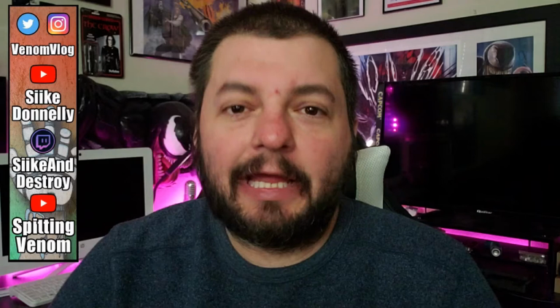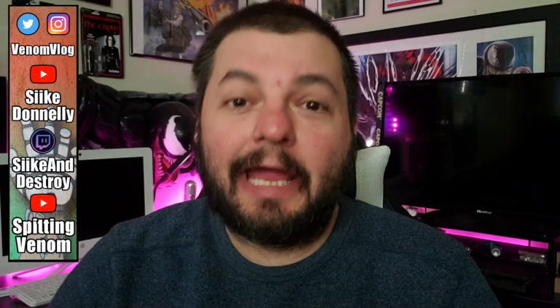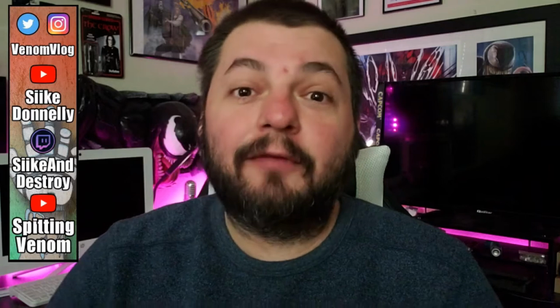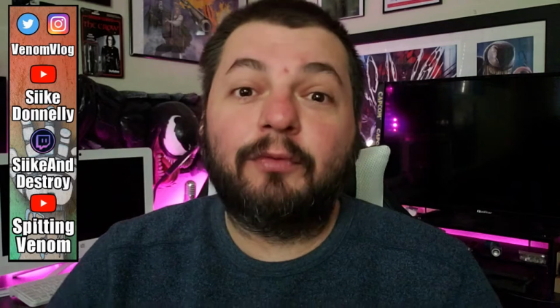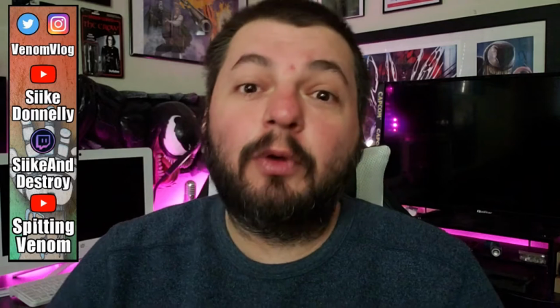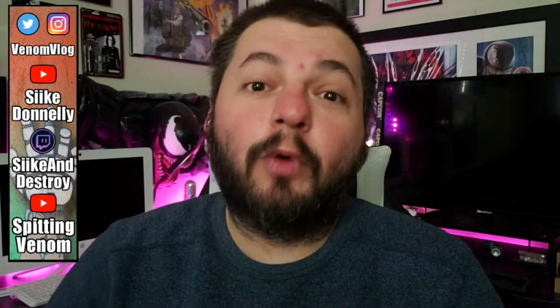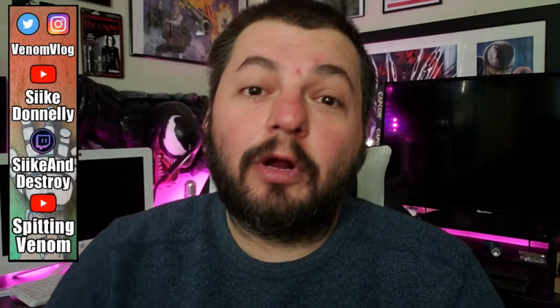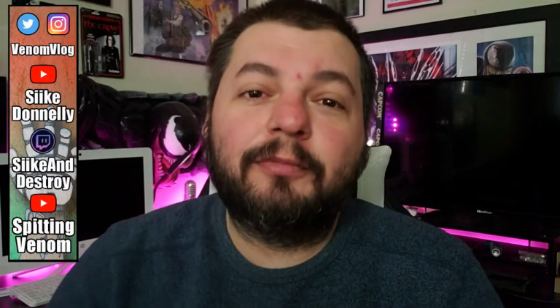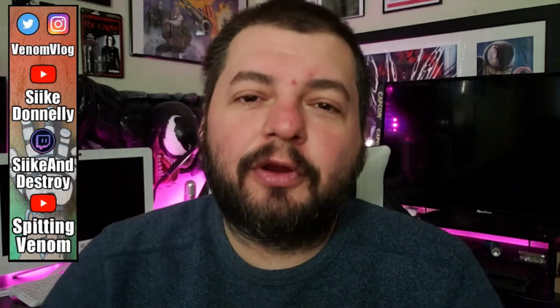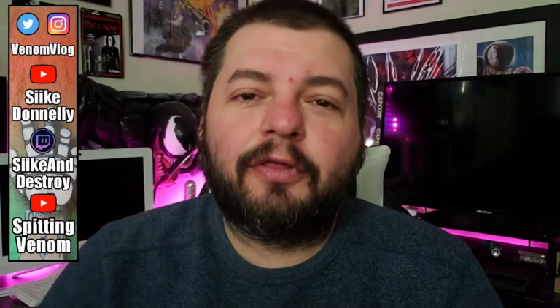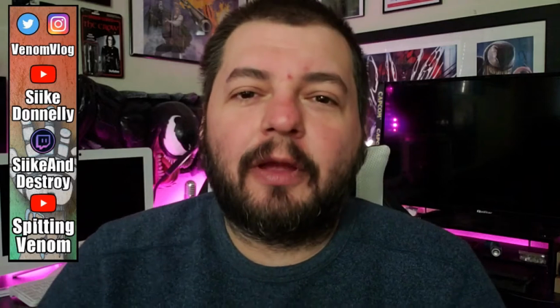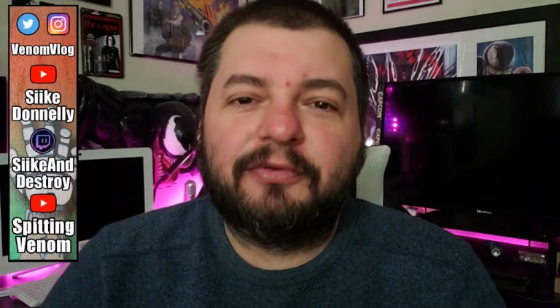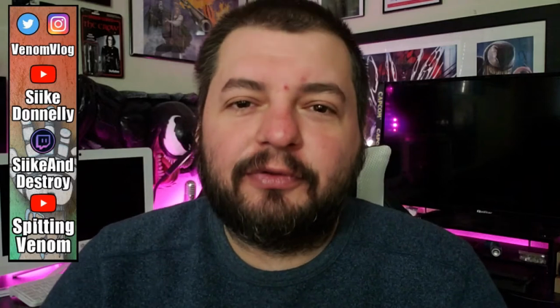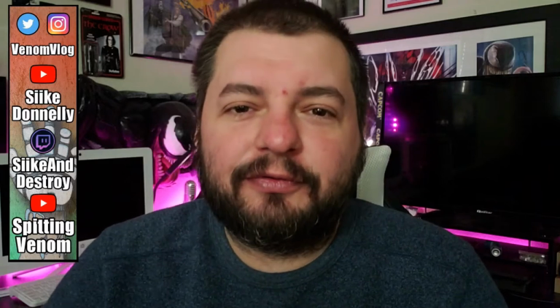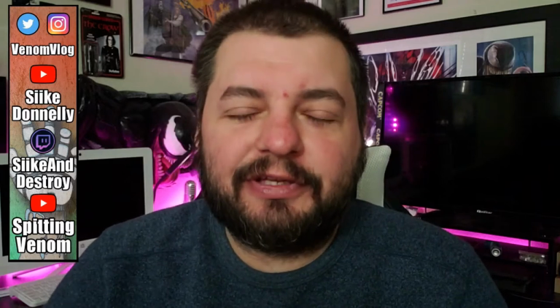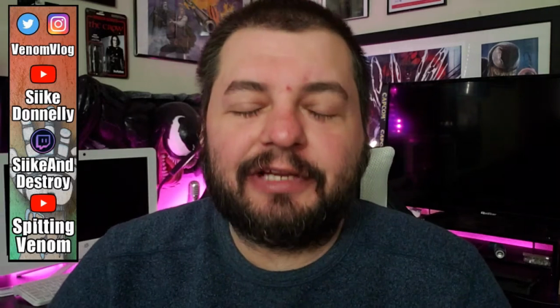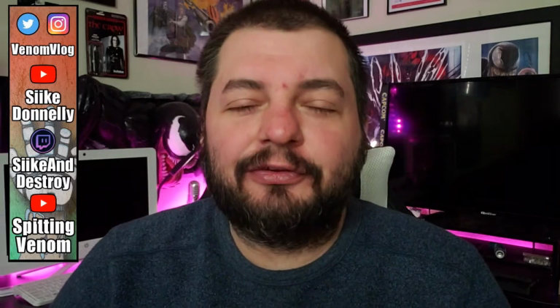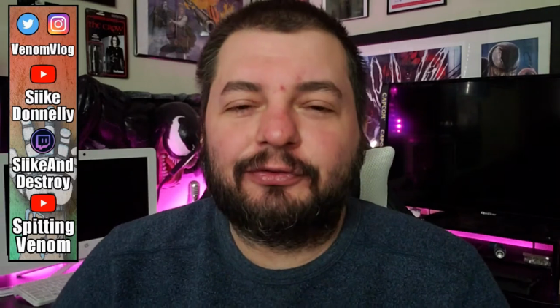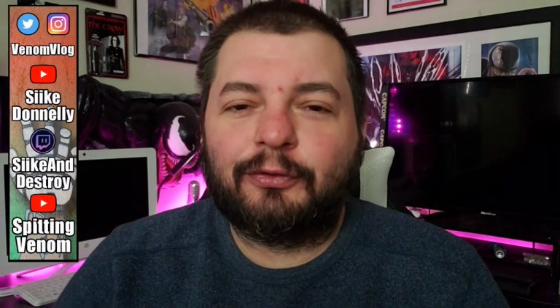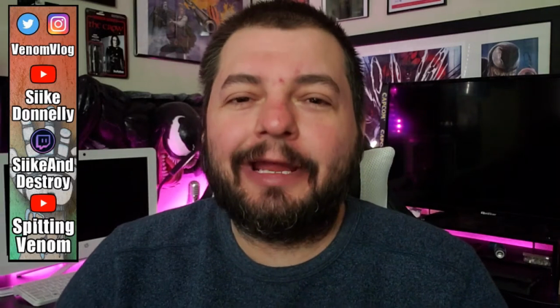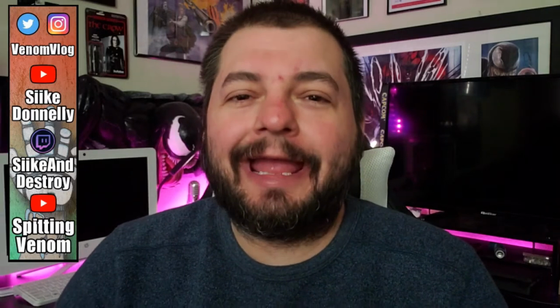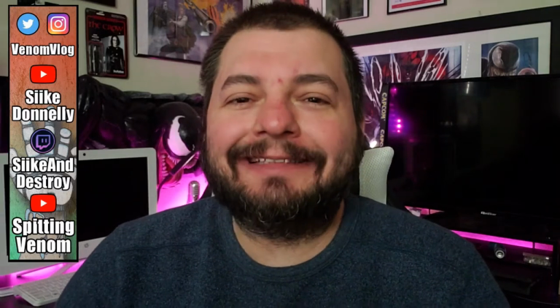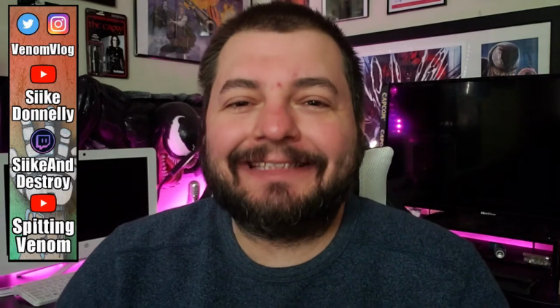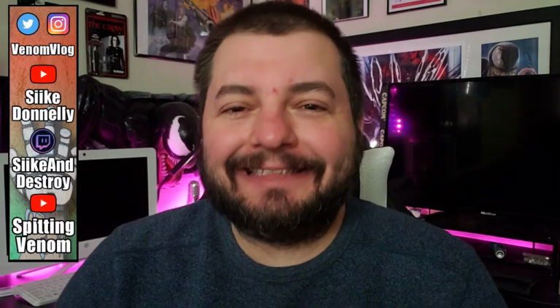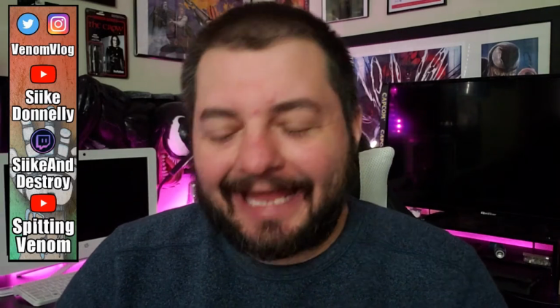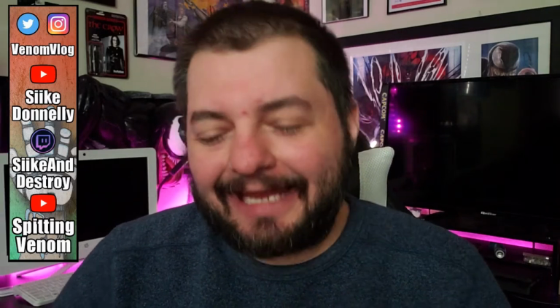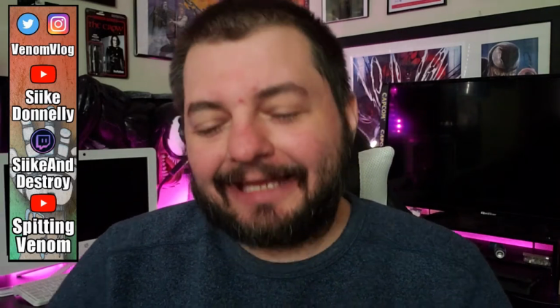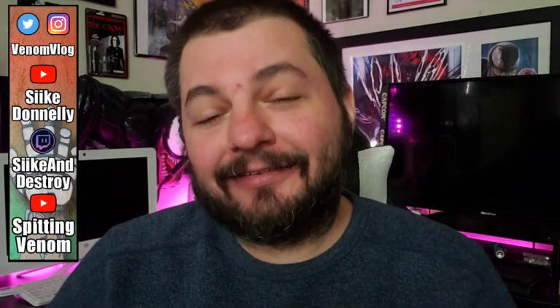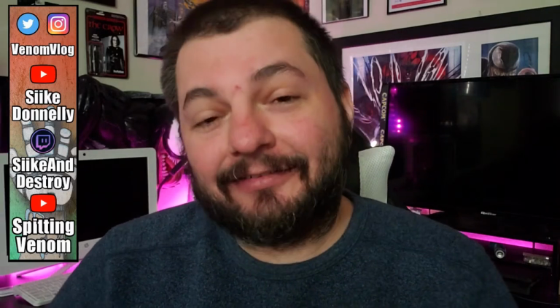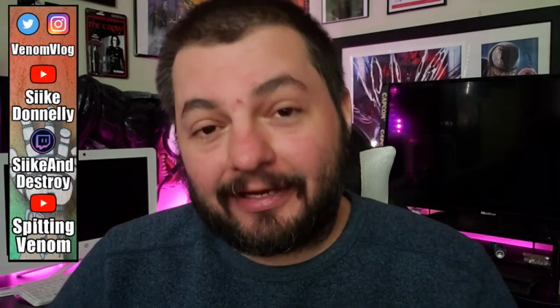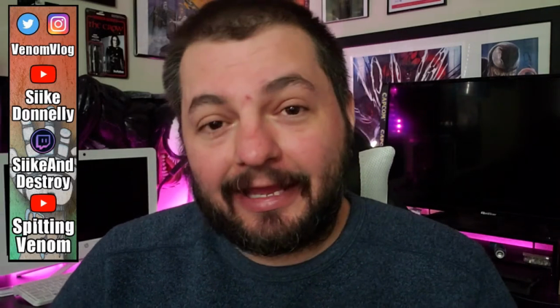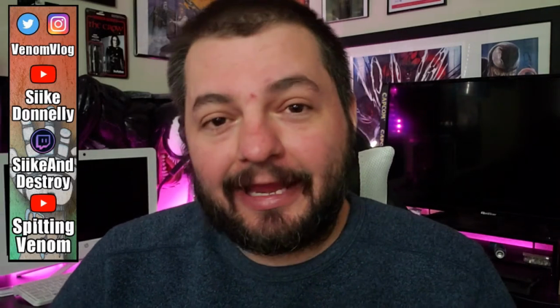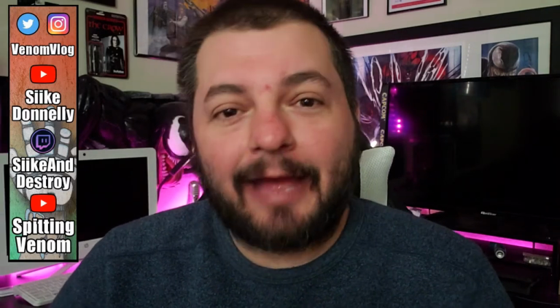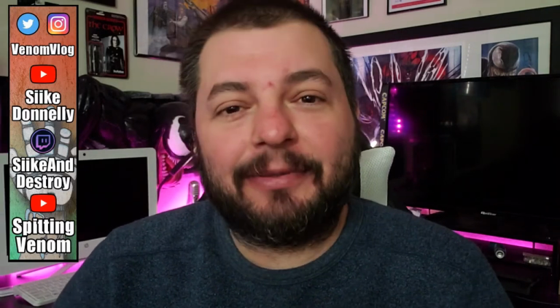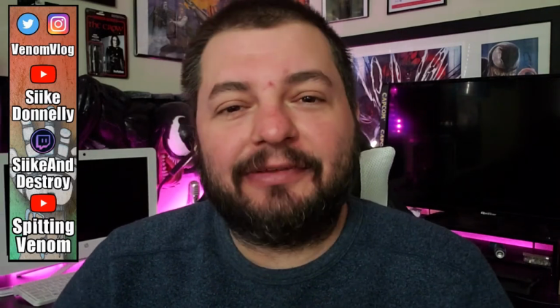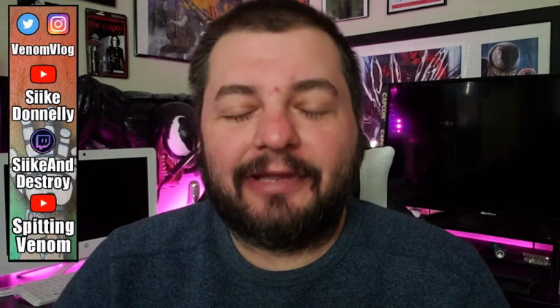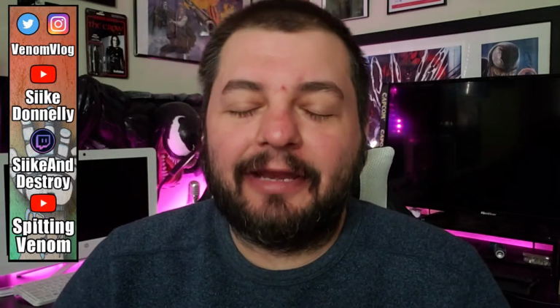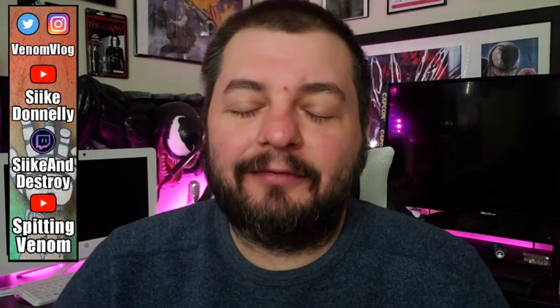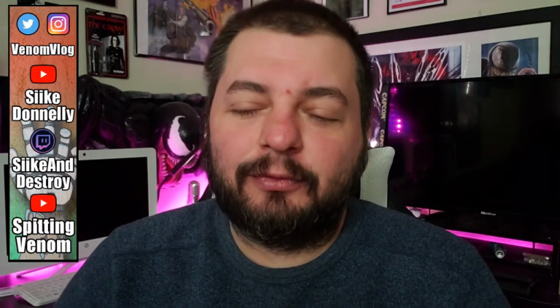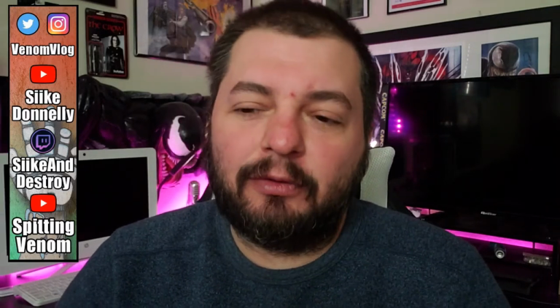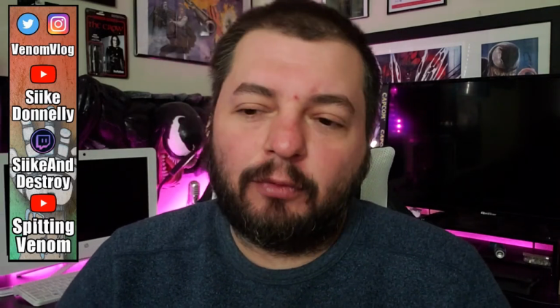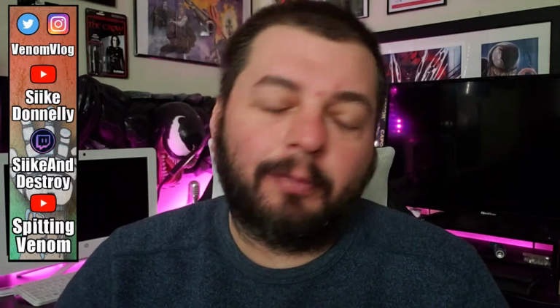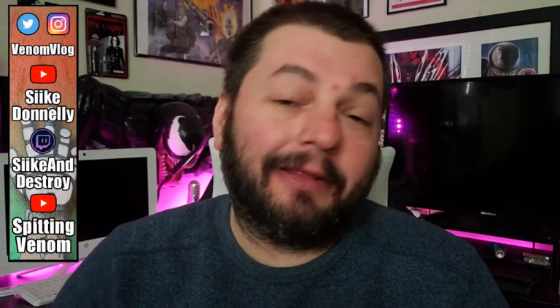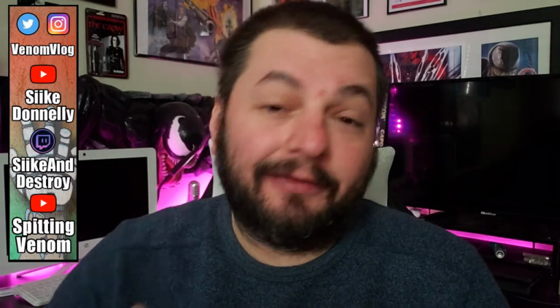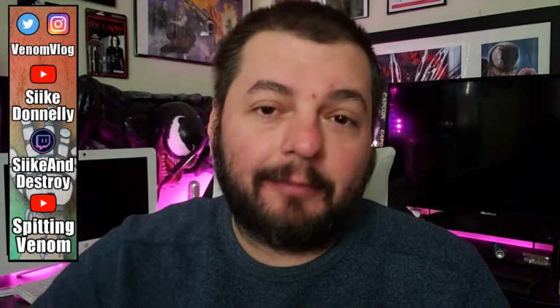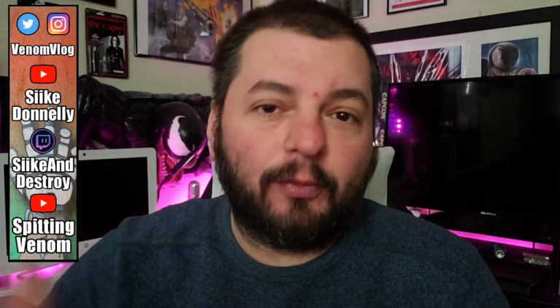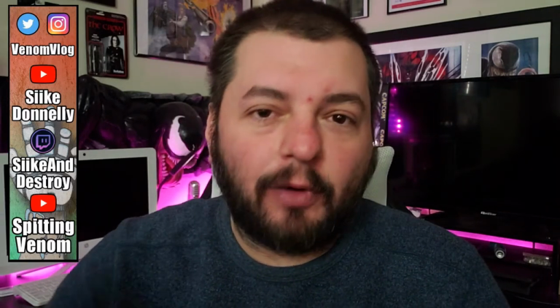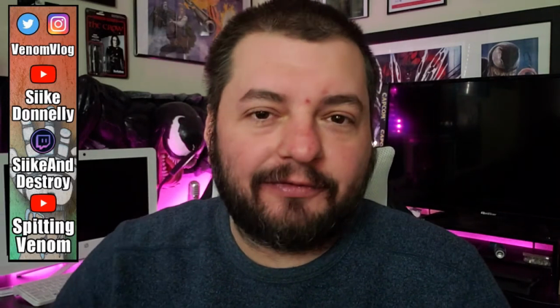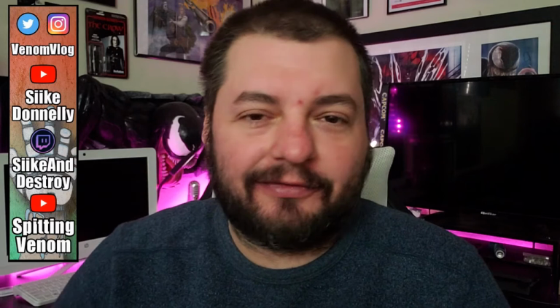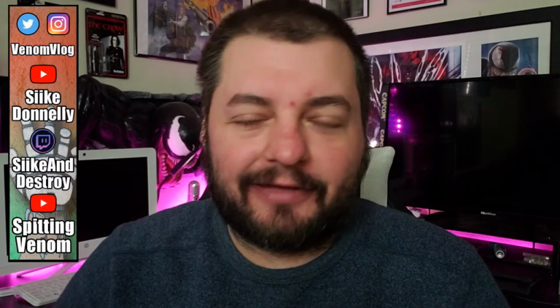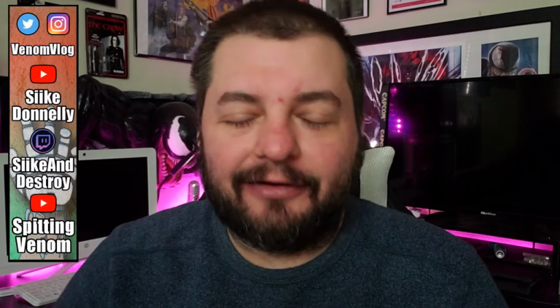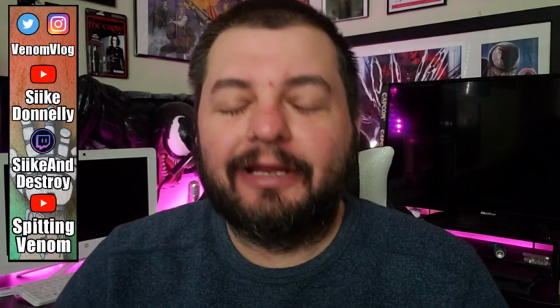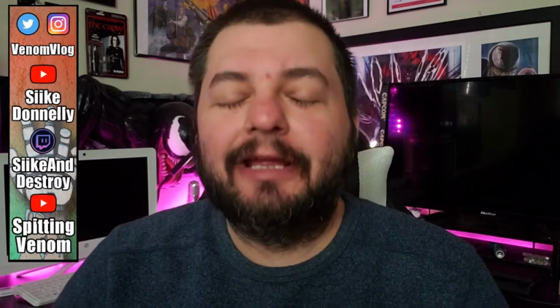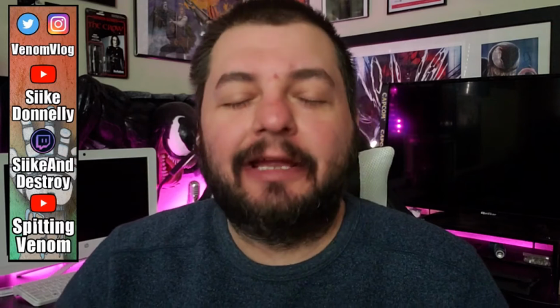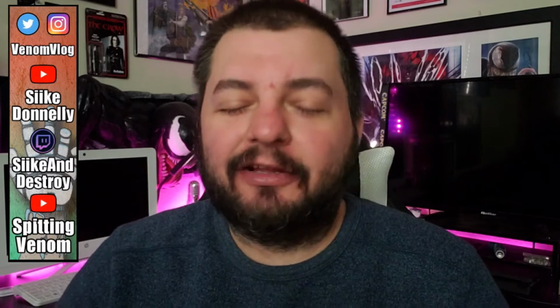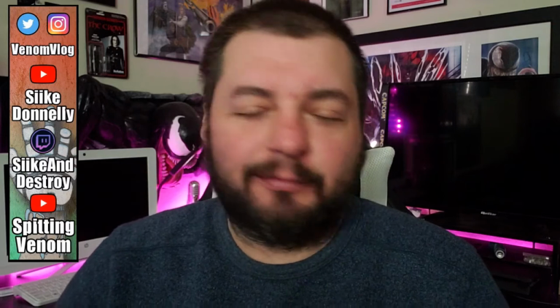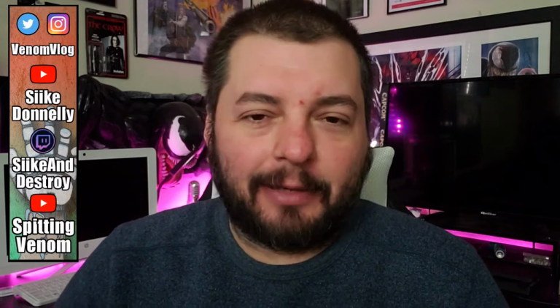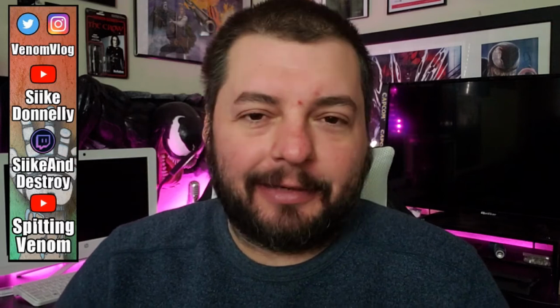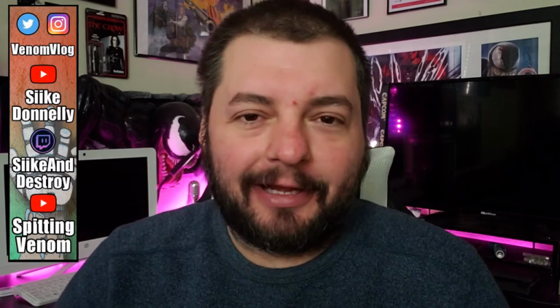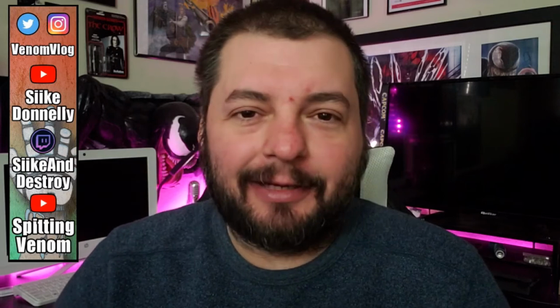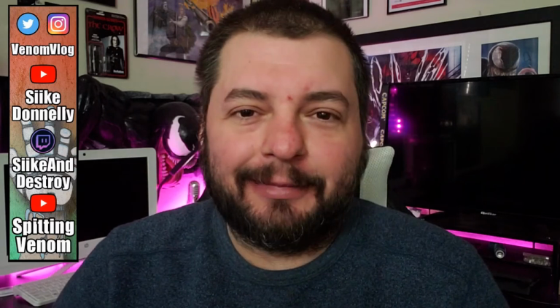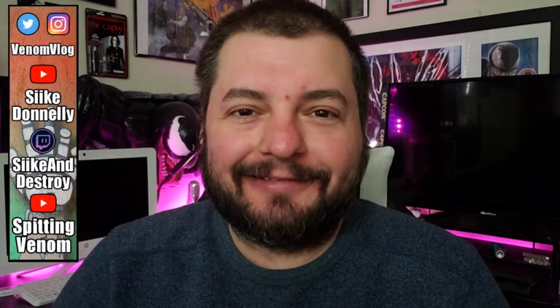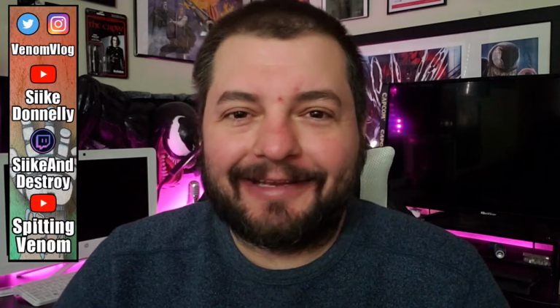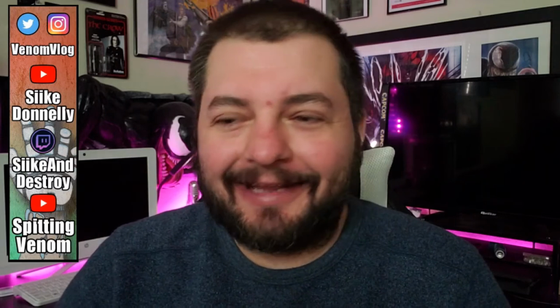Hey everyone, welcome to another episode of Seek and Destroy. Today it's Sunday — happy Sunday everyone. By the time you watch this later, it's probably not going to be Sunday.